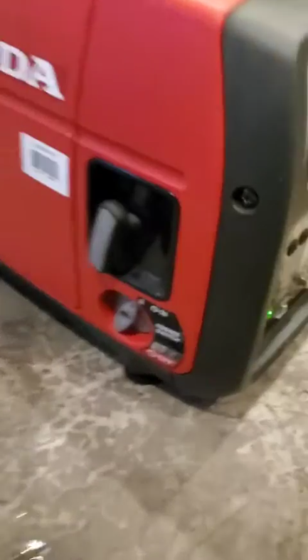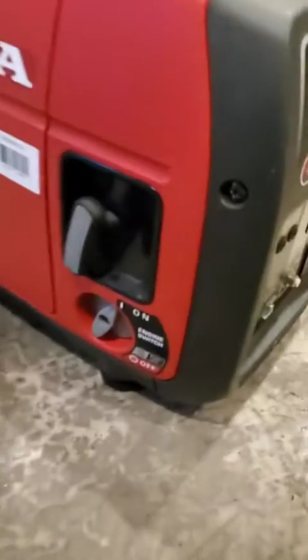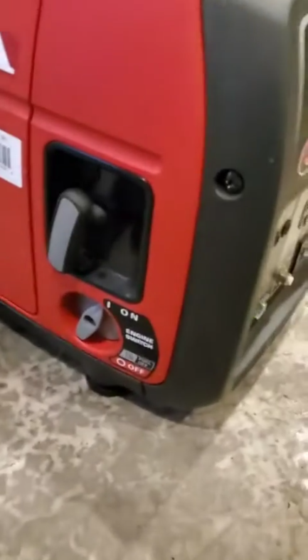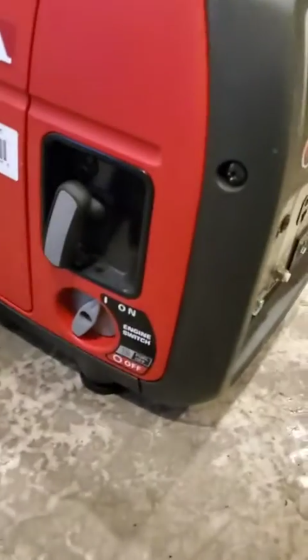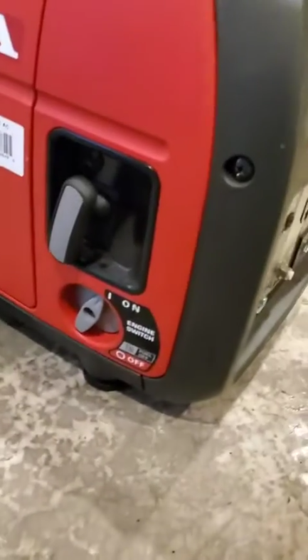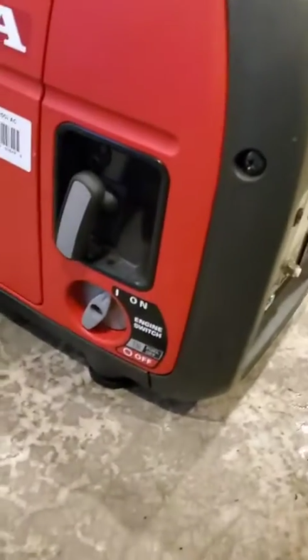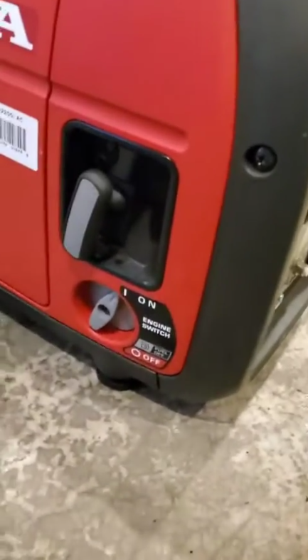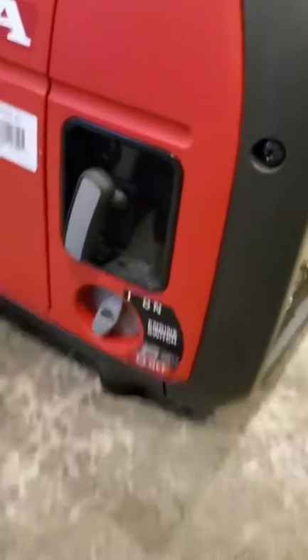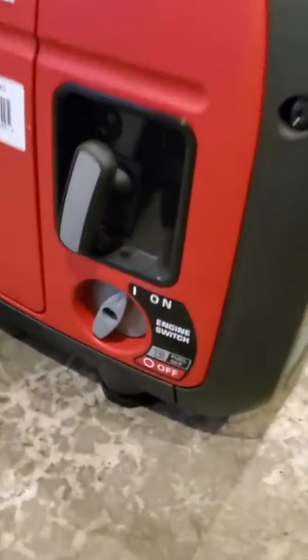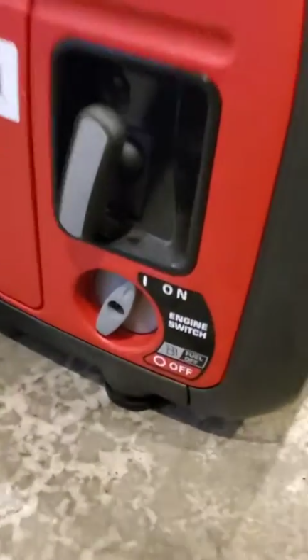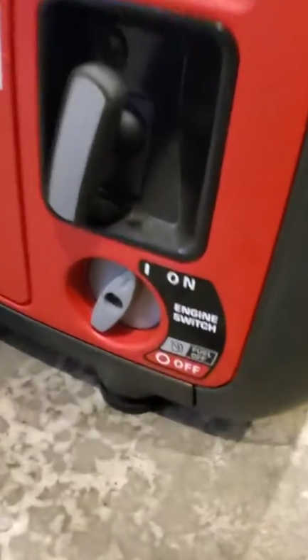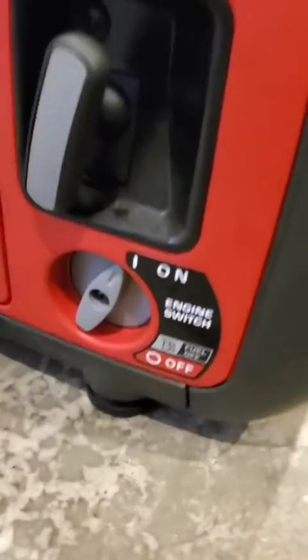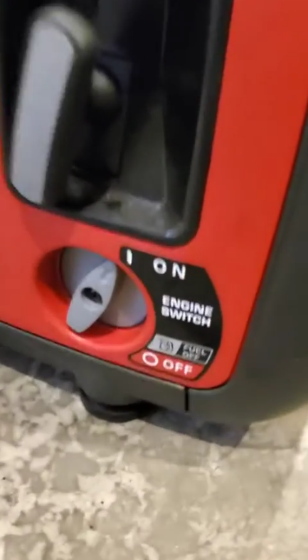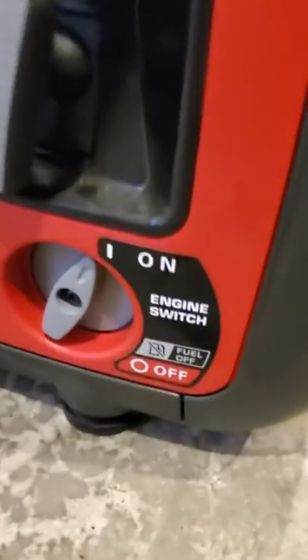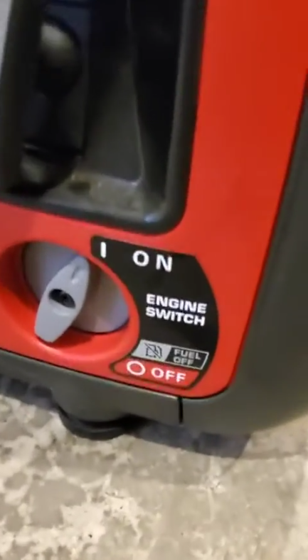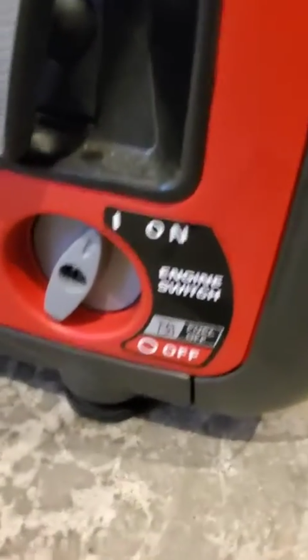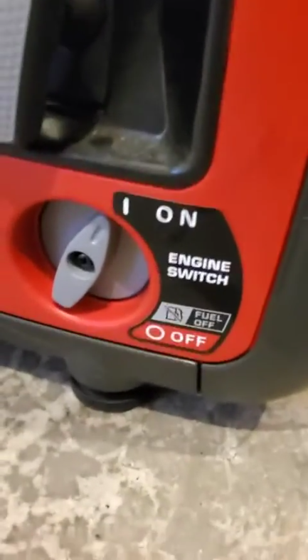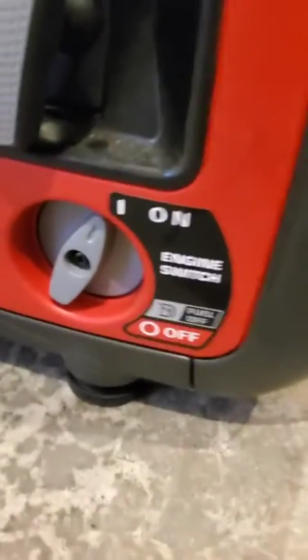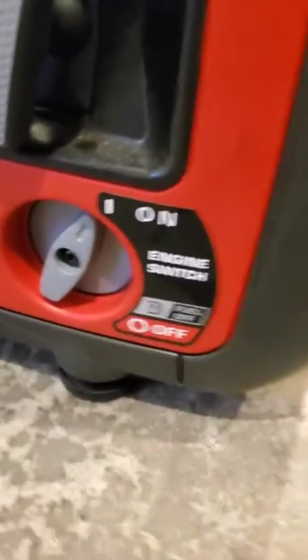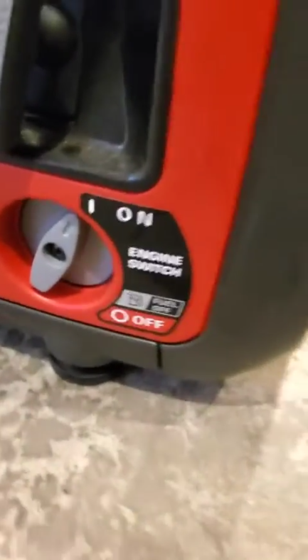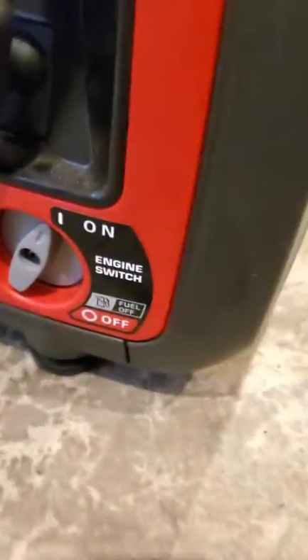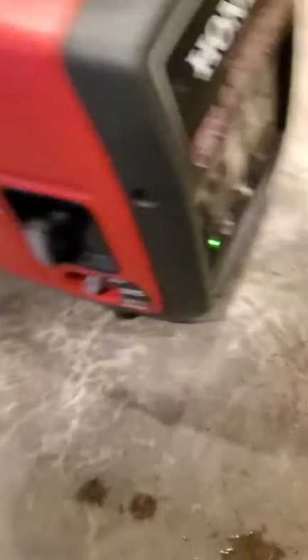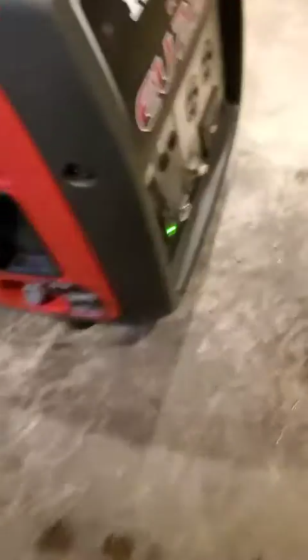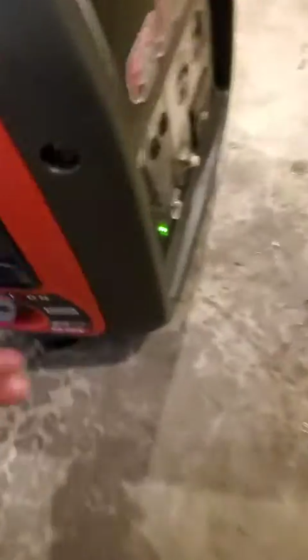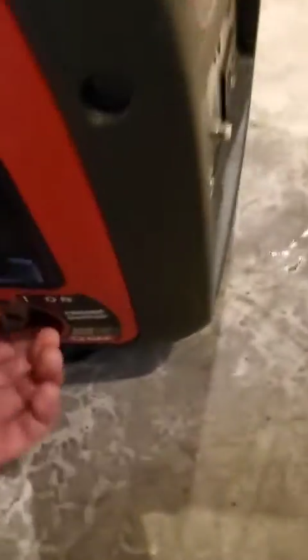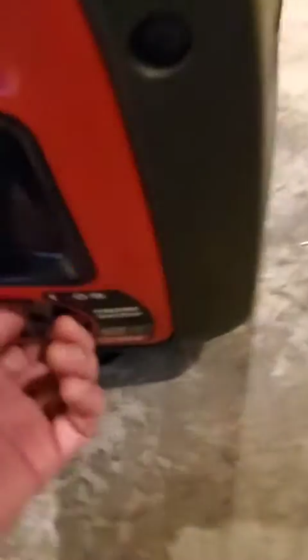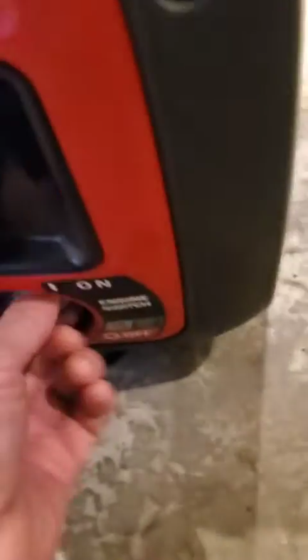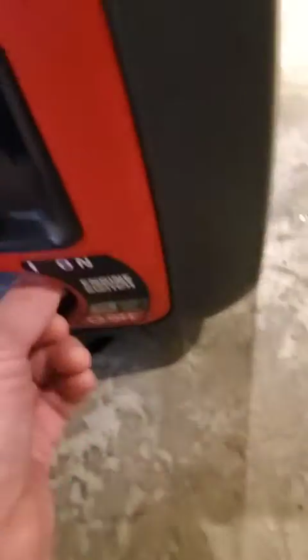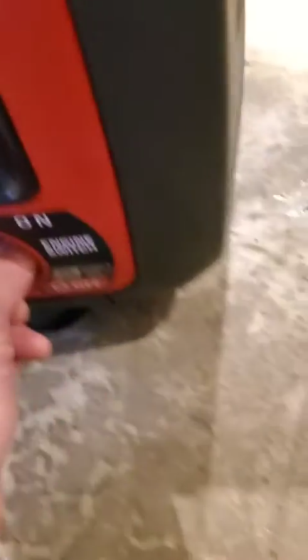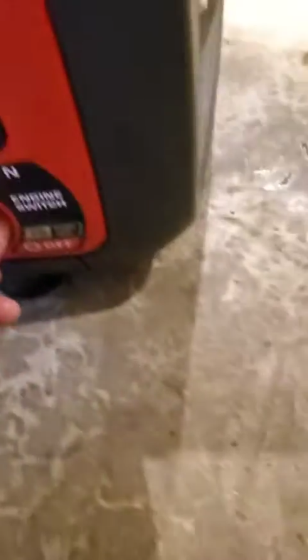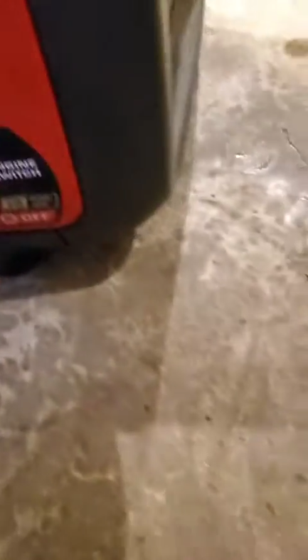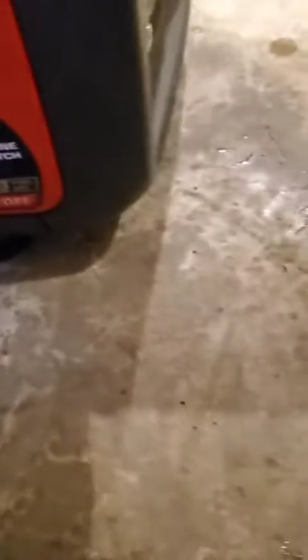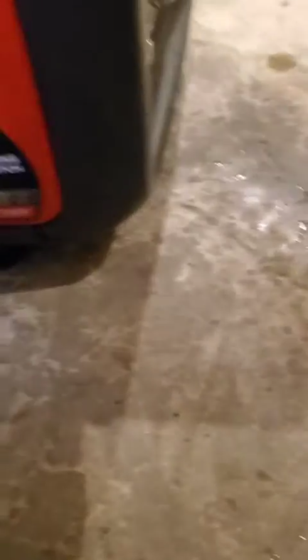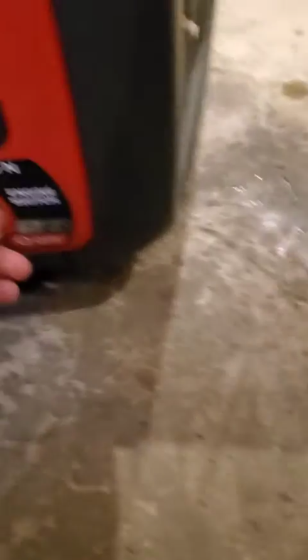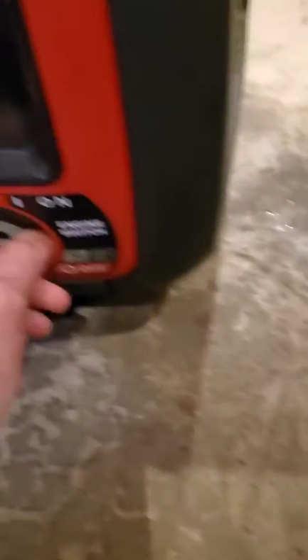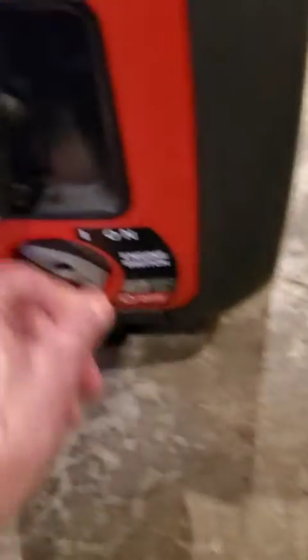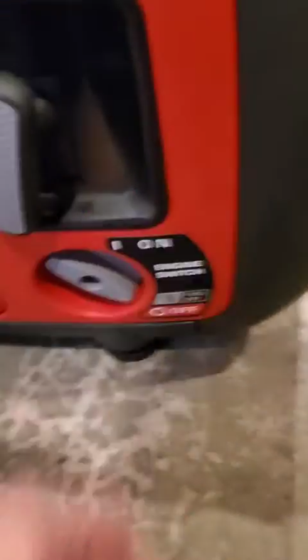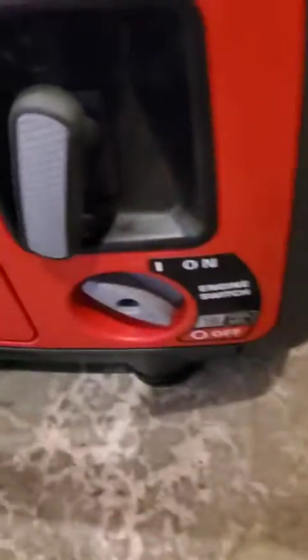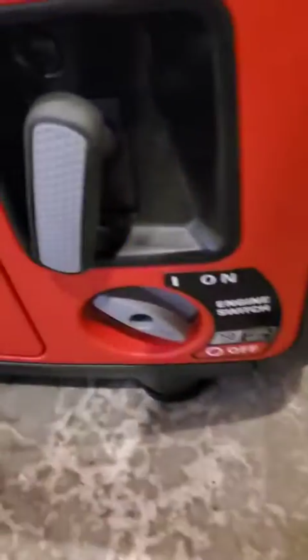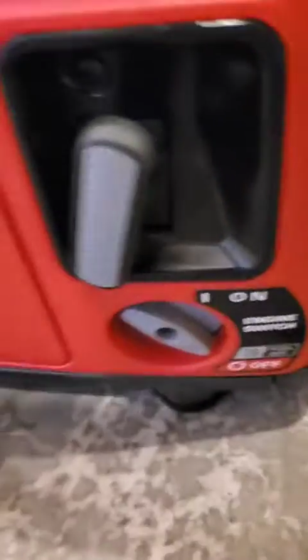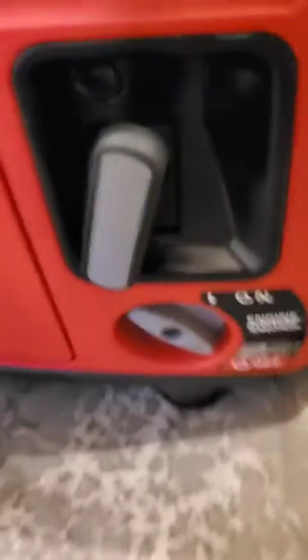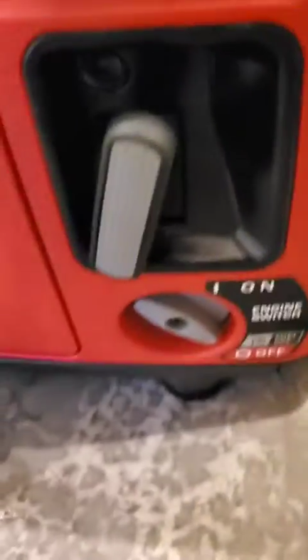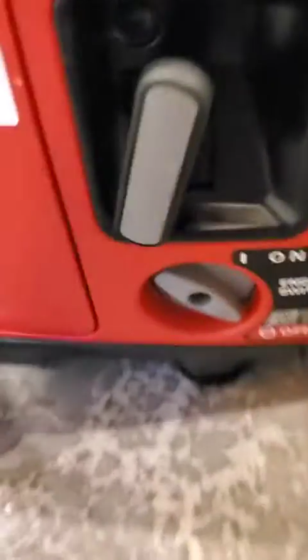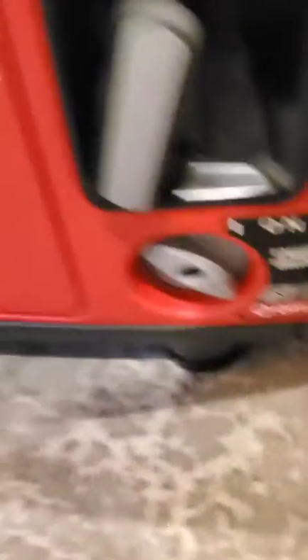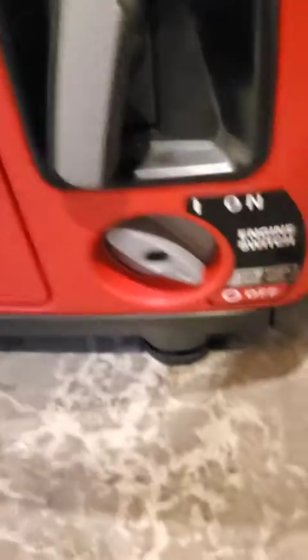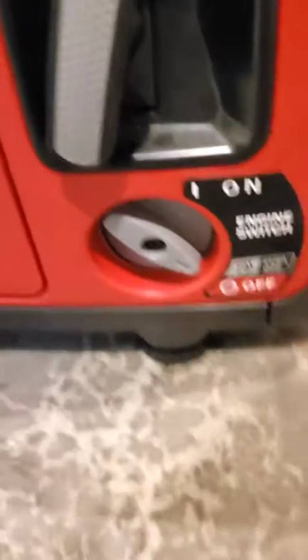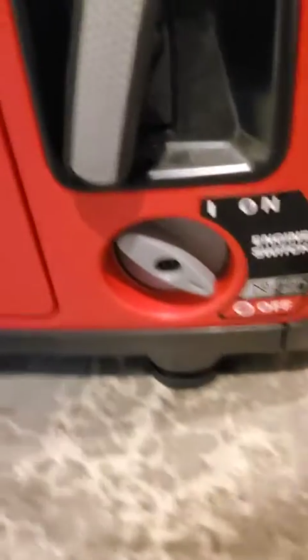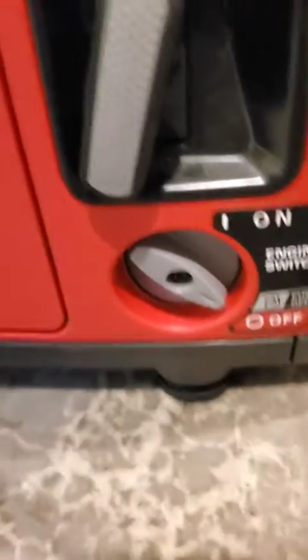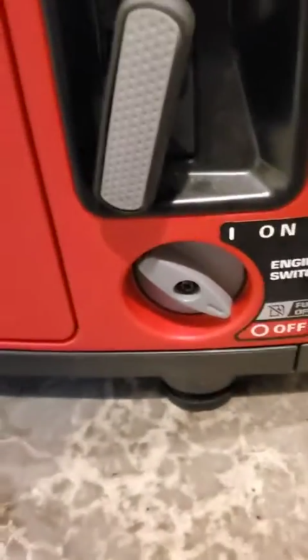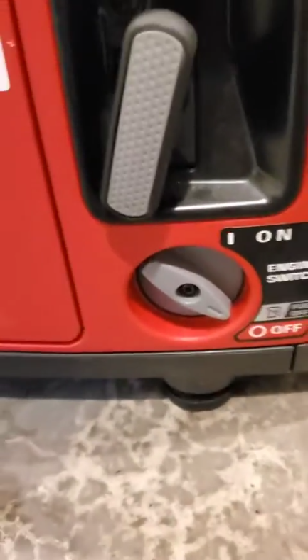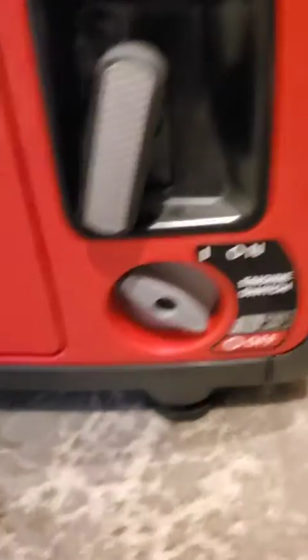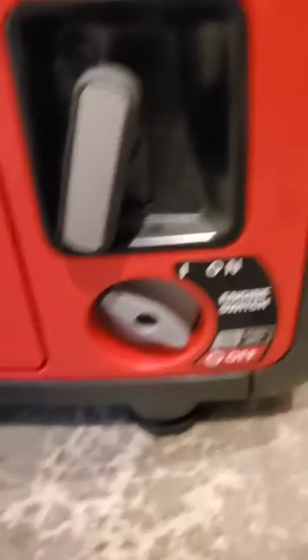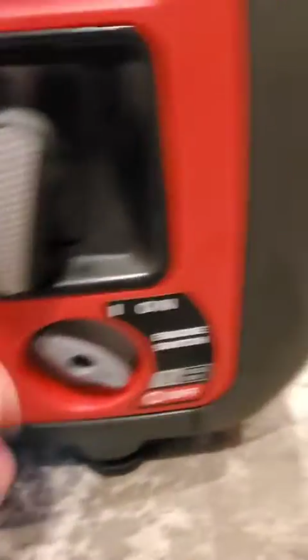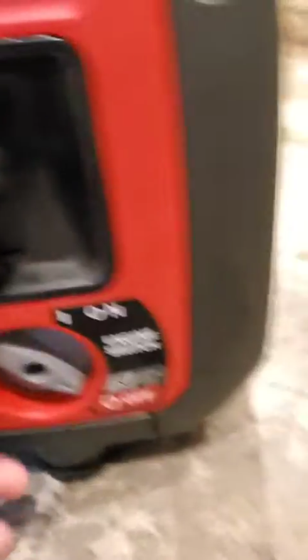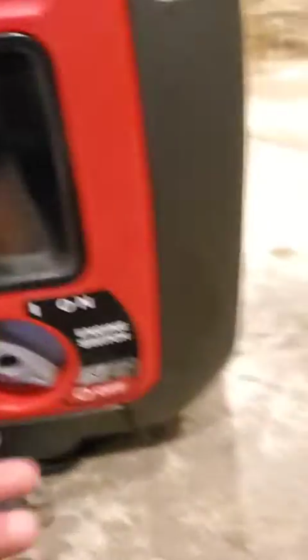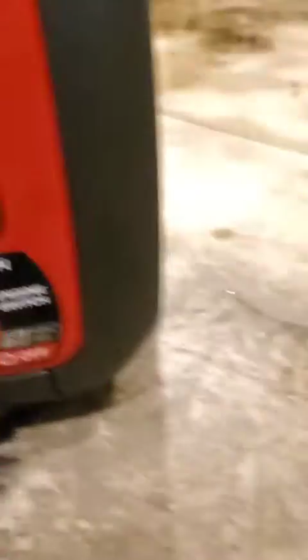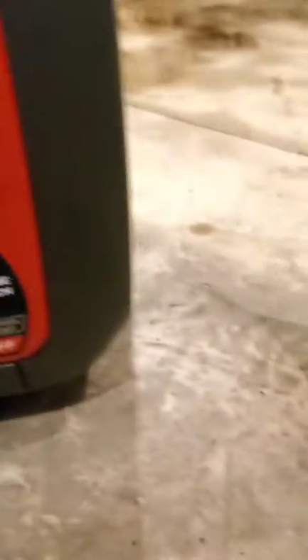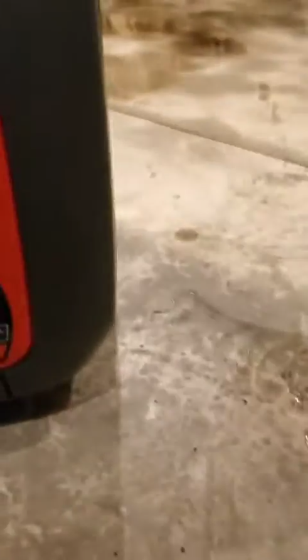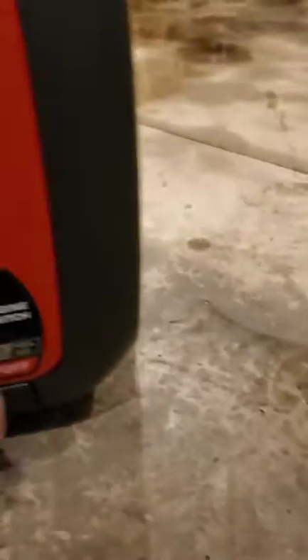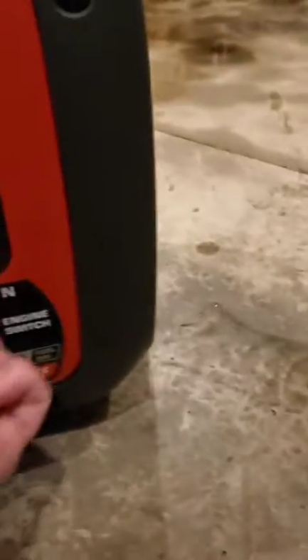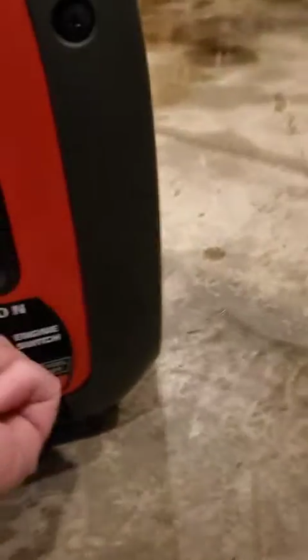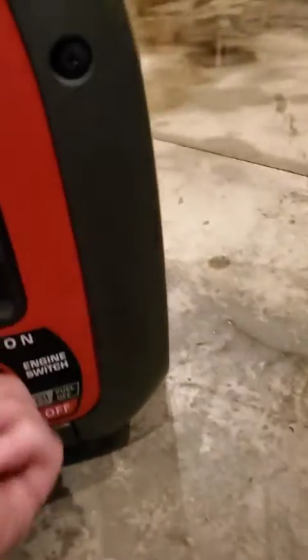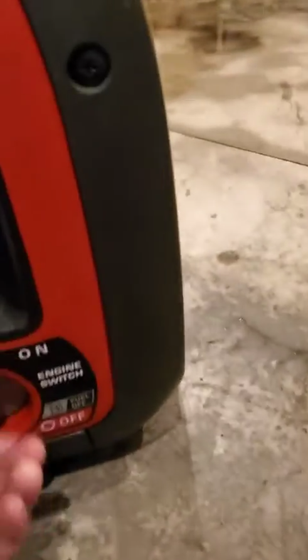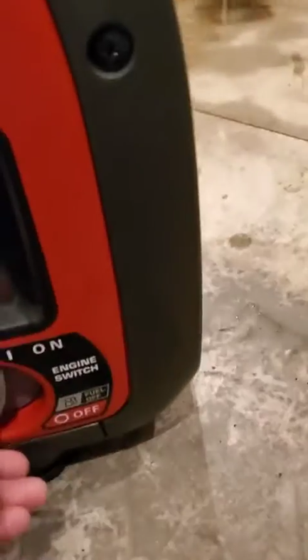It's just very simple and easy to use. You can just turn it off just that quick, and turn it right back on.